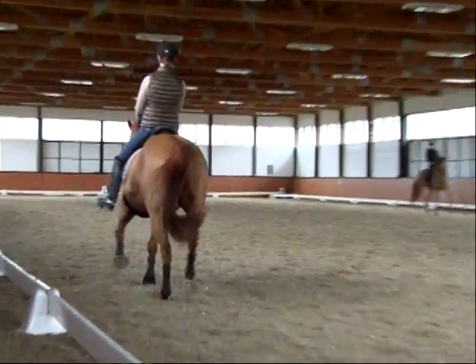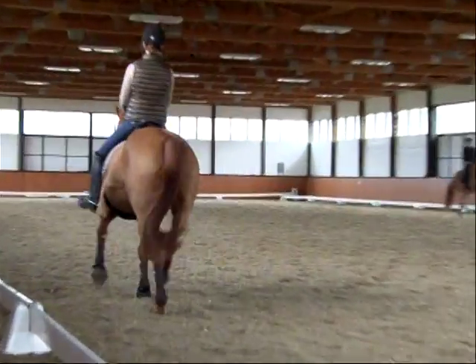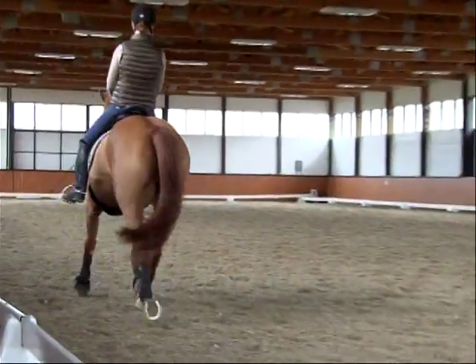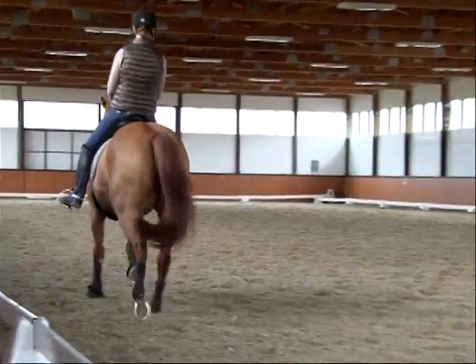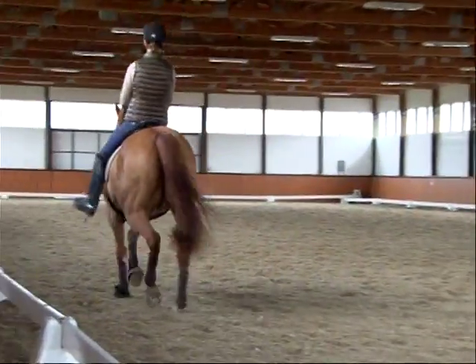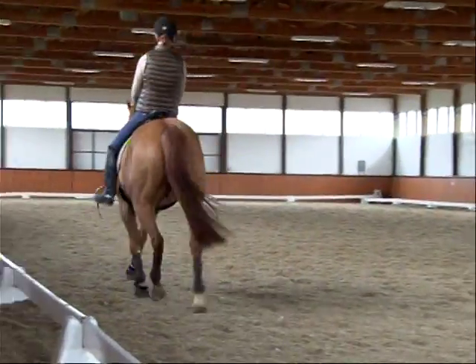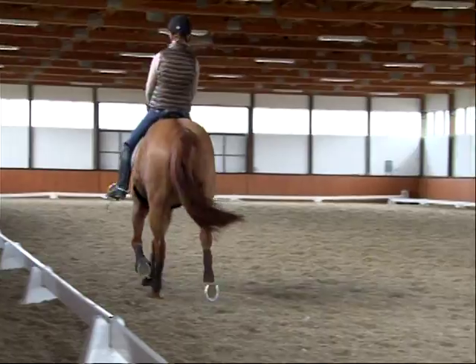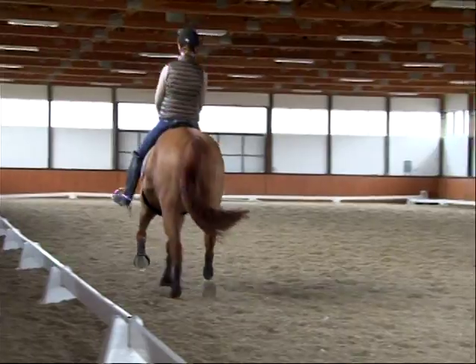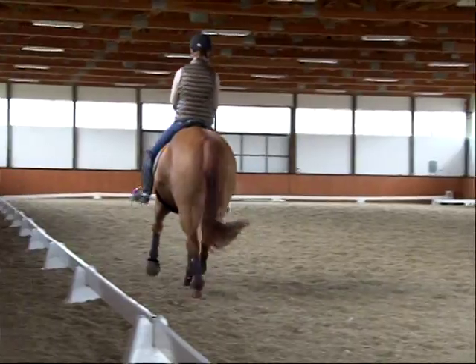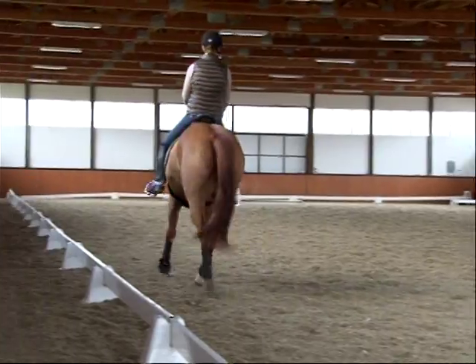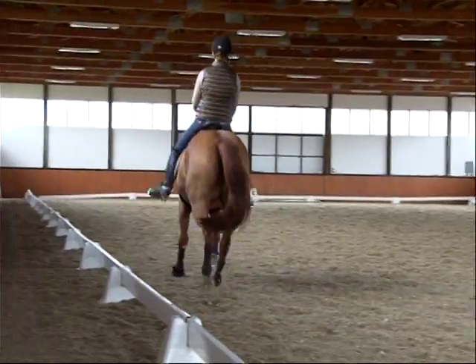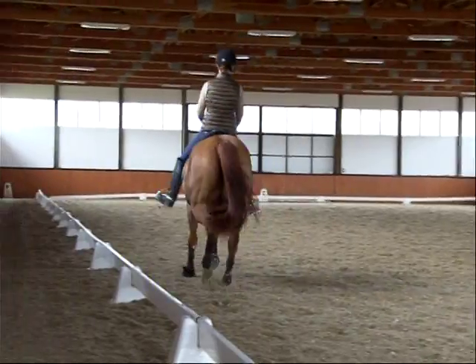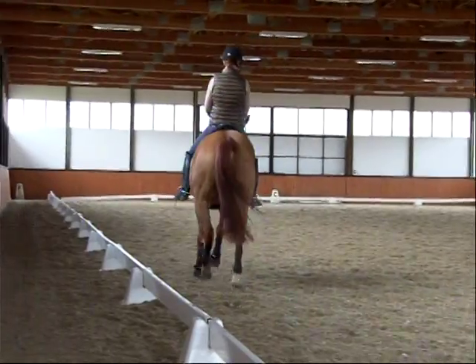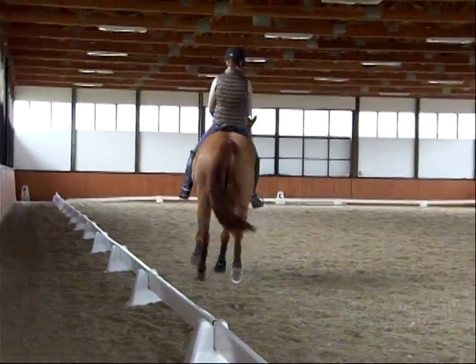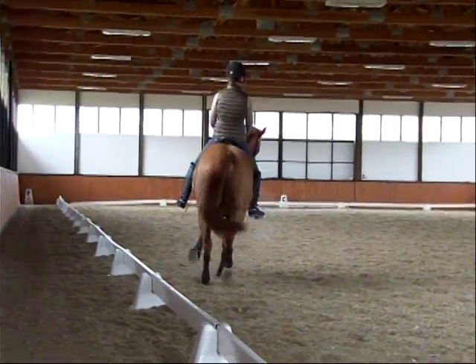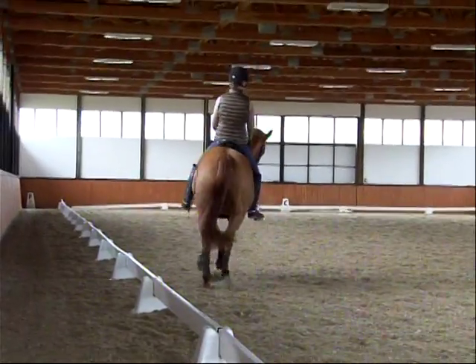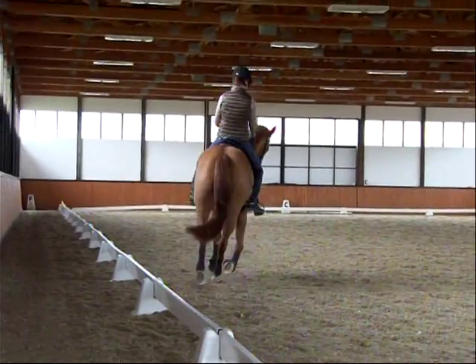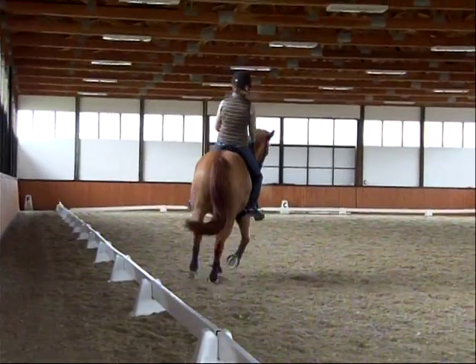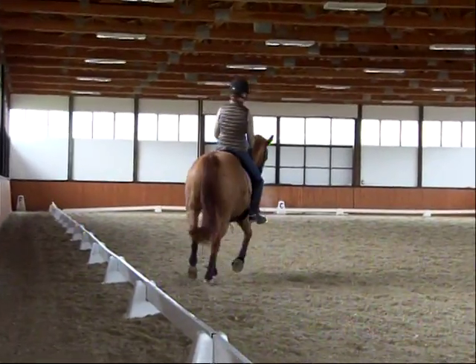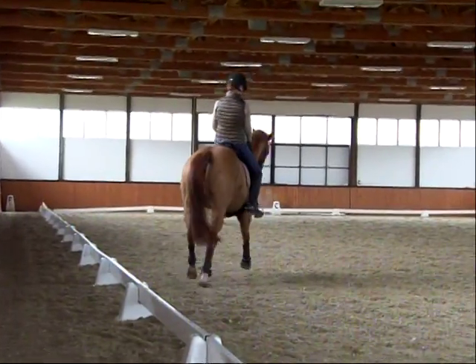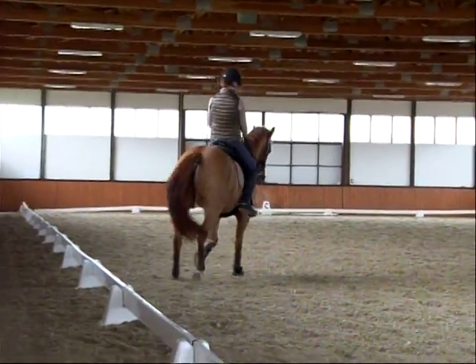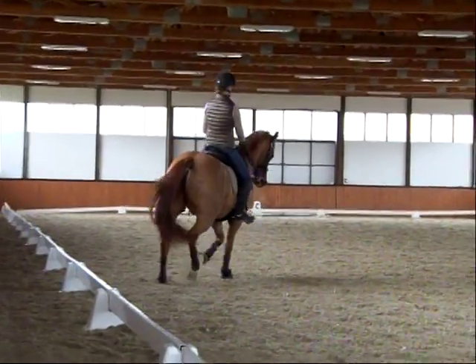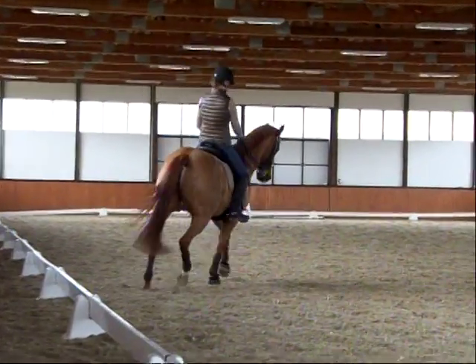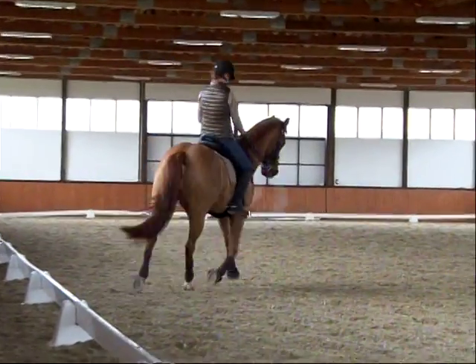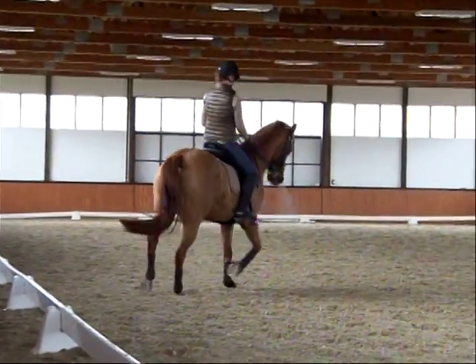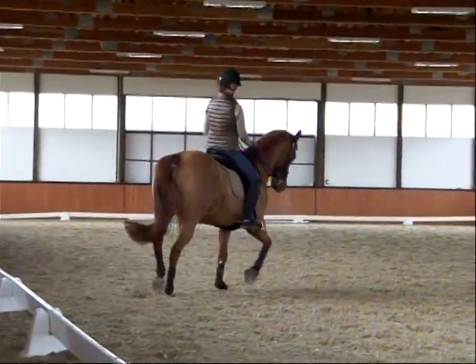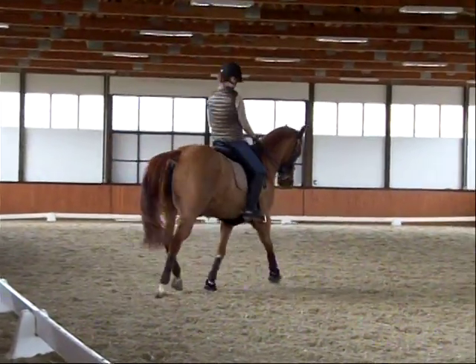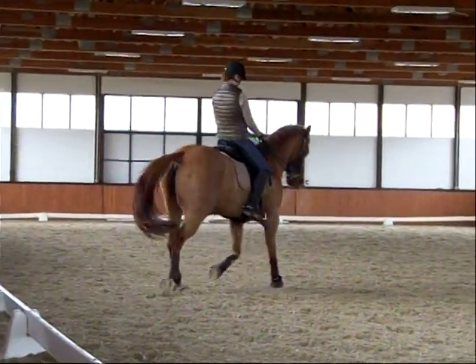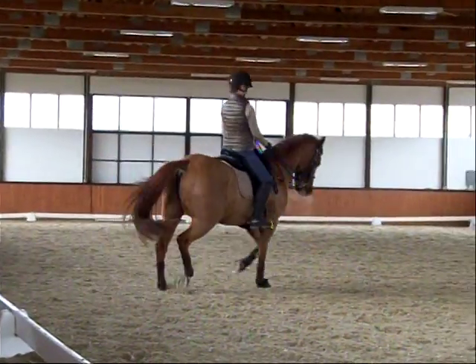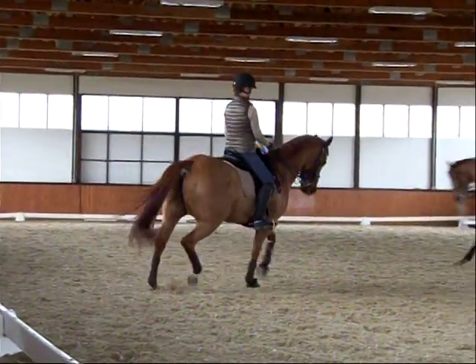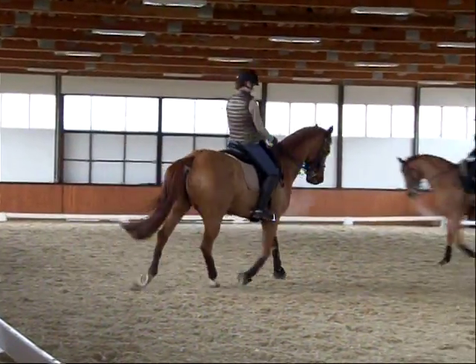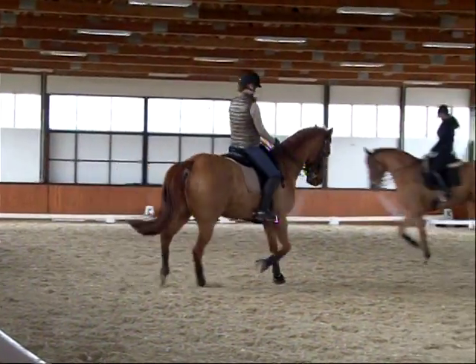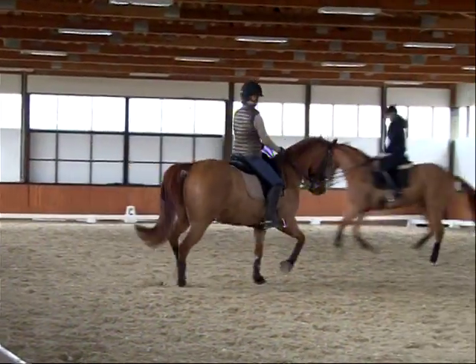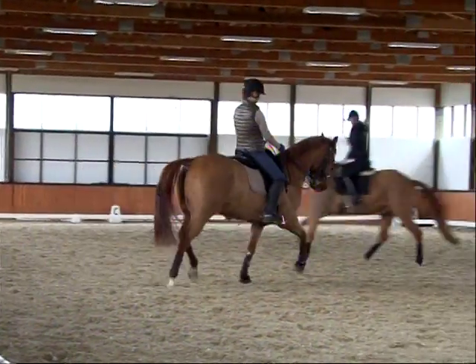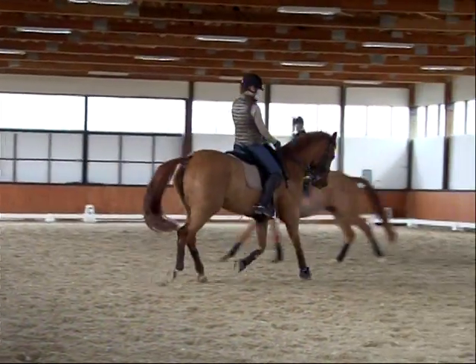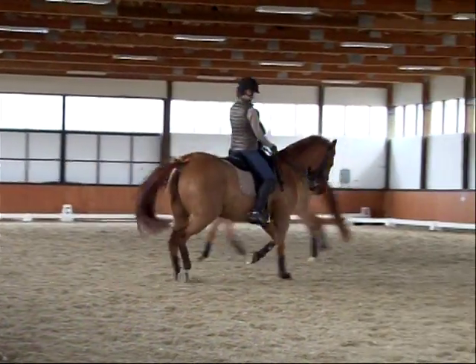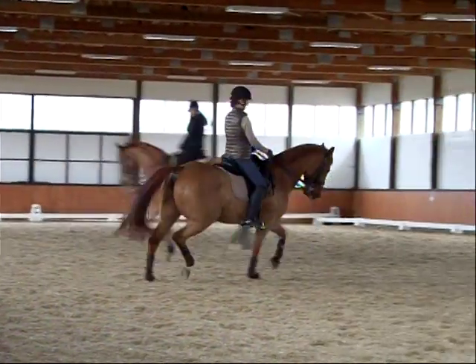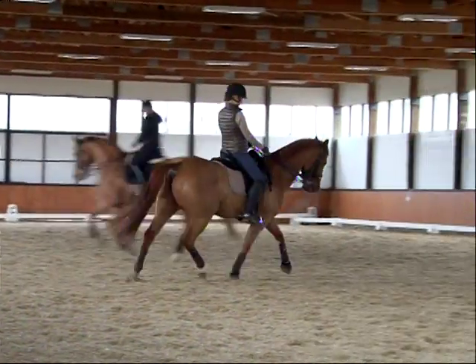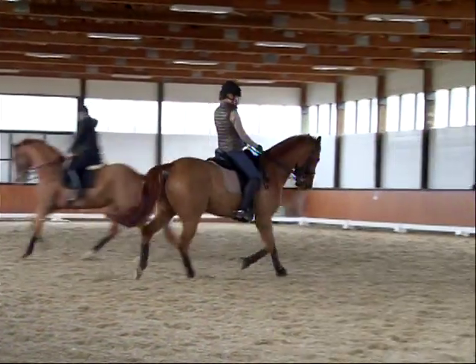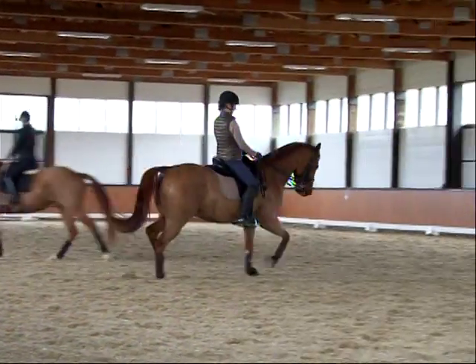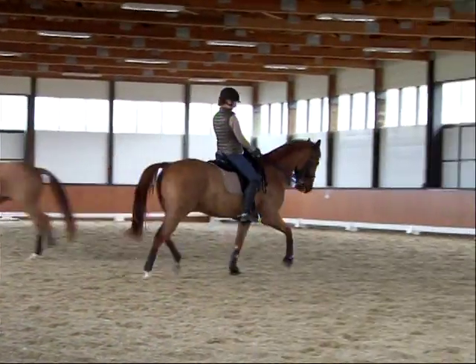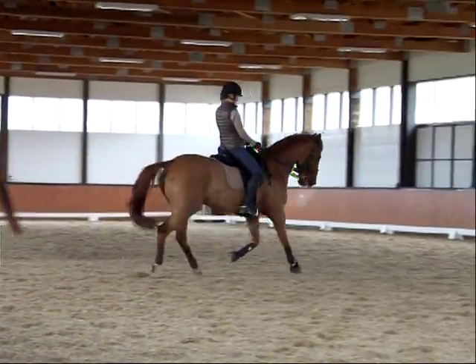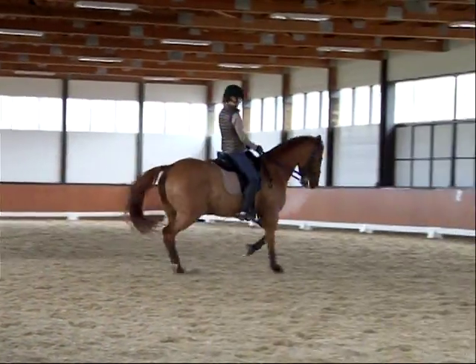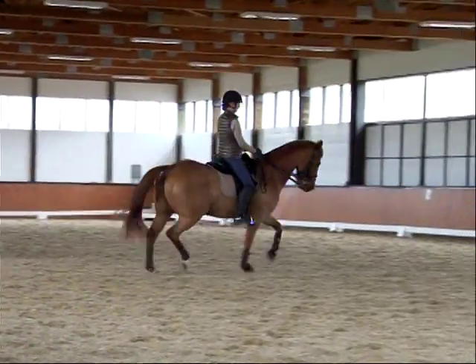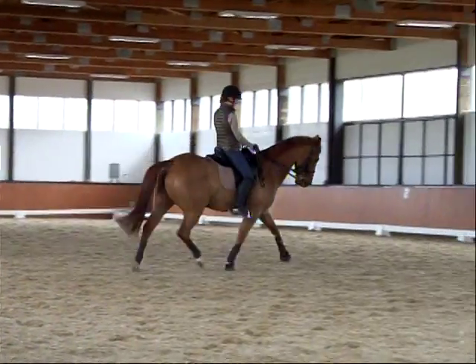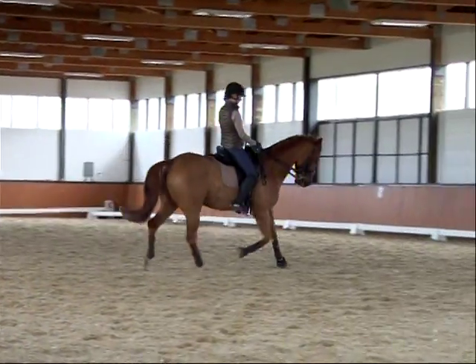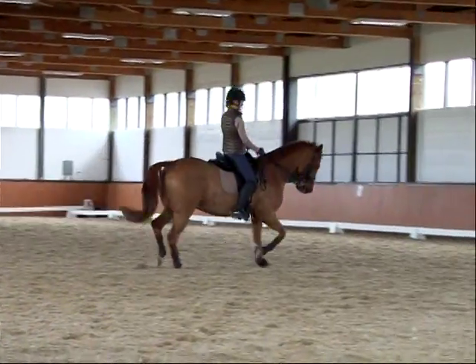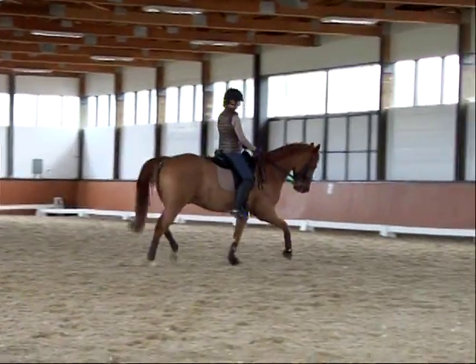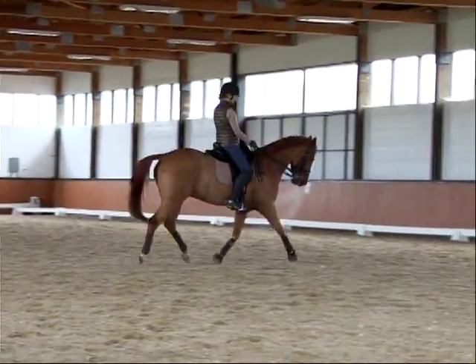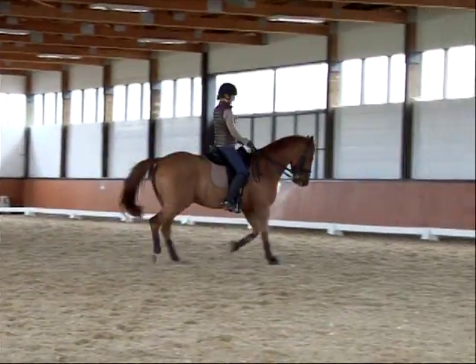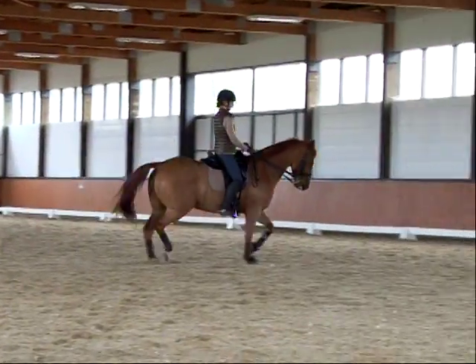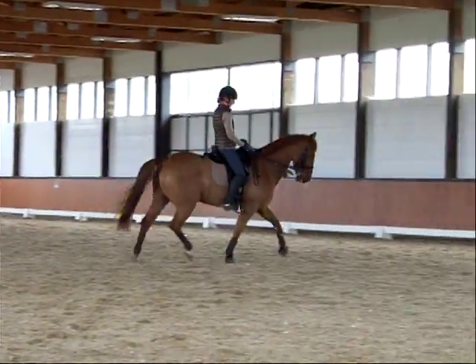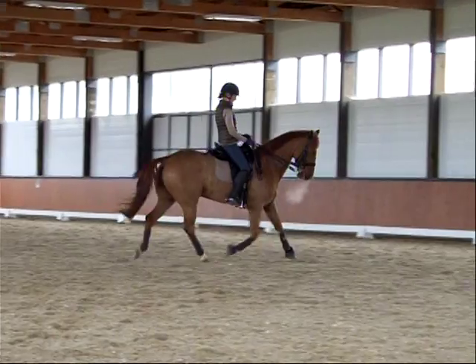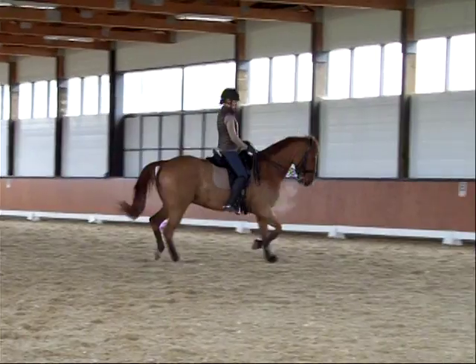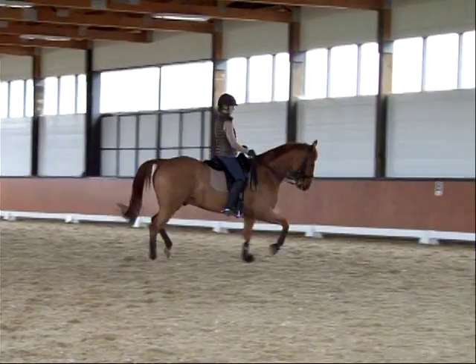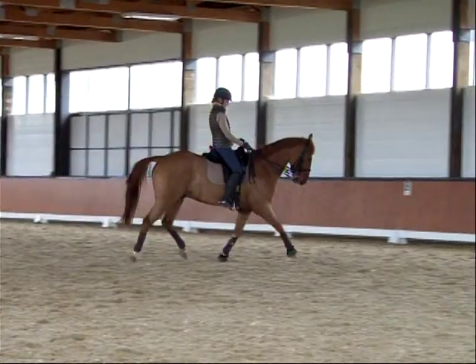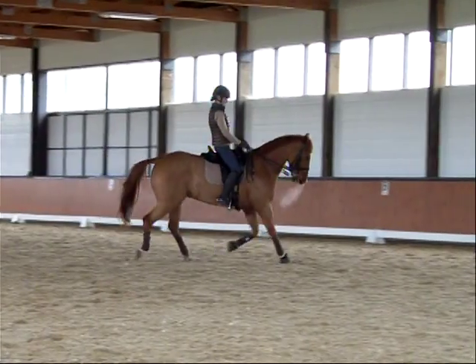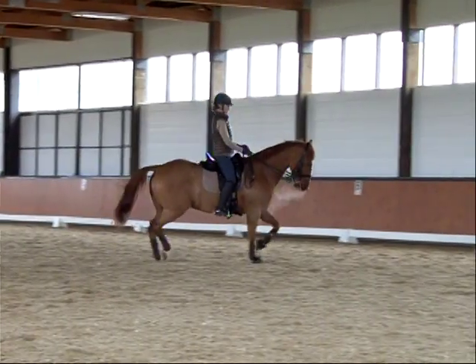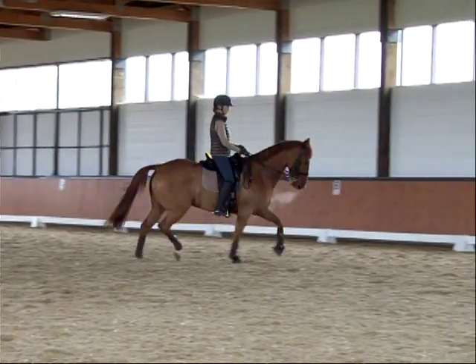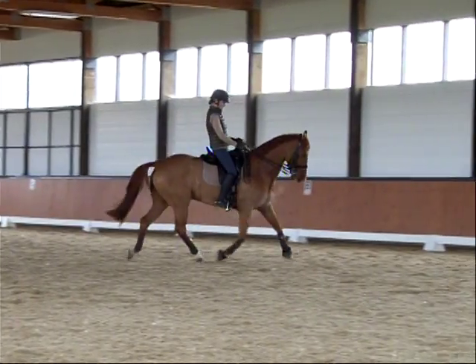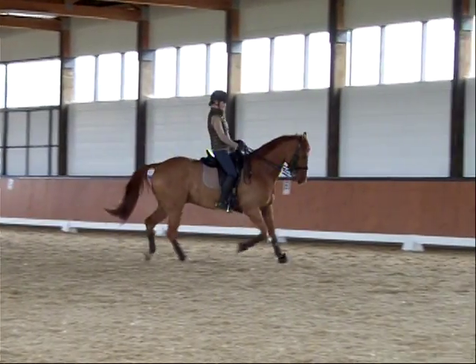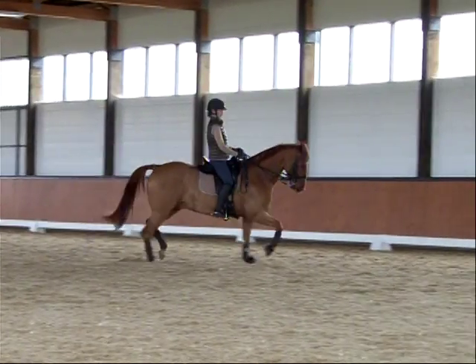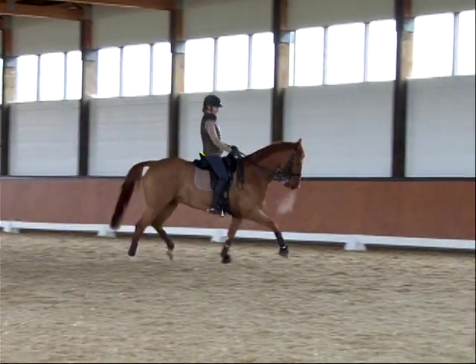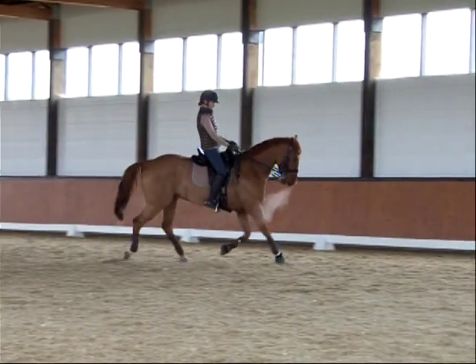That's how you put him on the line — that was right. Good, and then let him stretch again. That's enough.